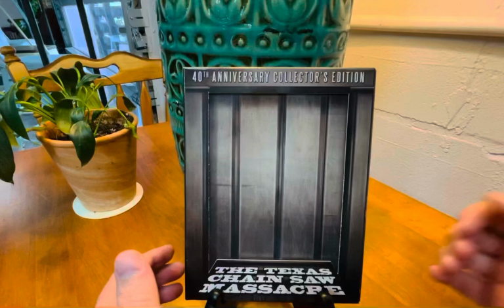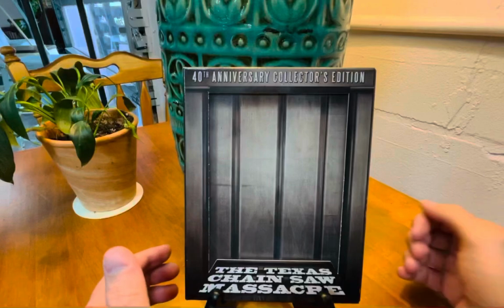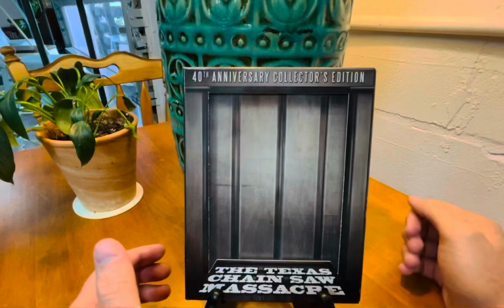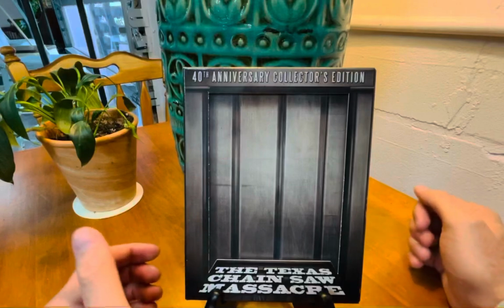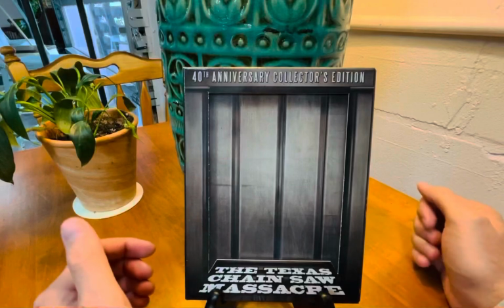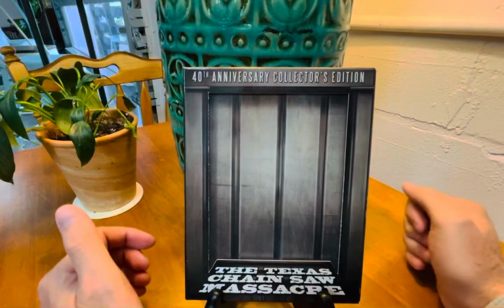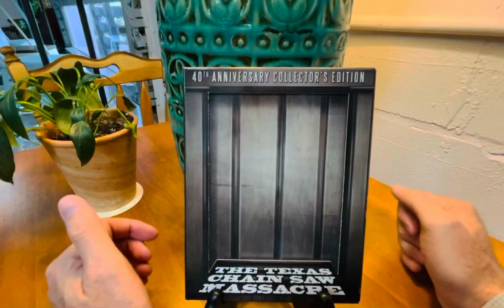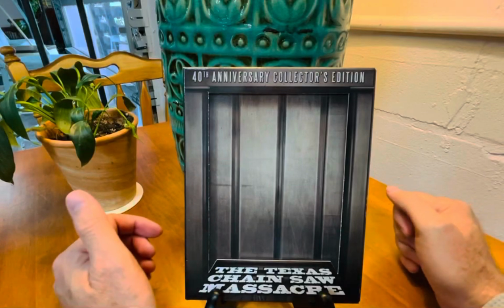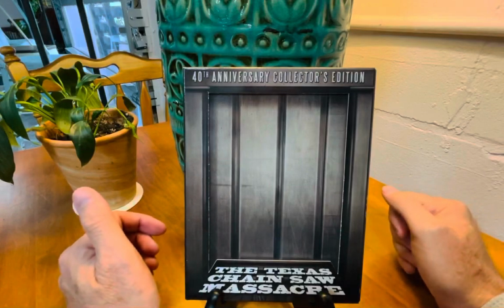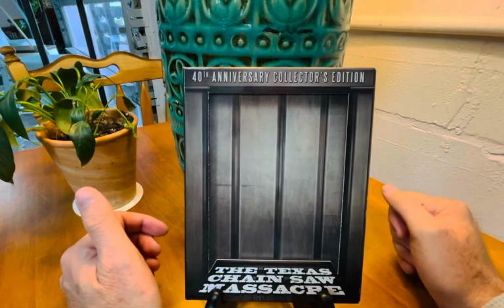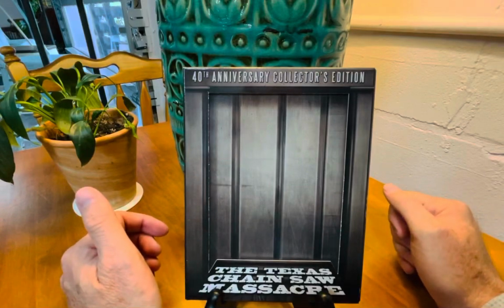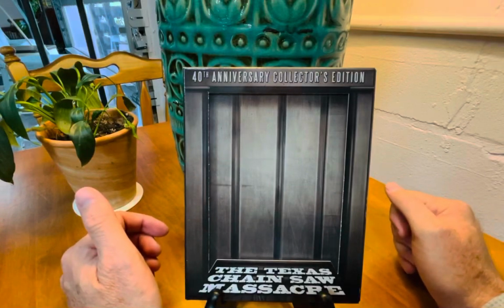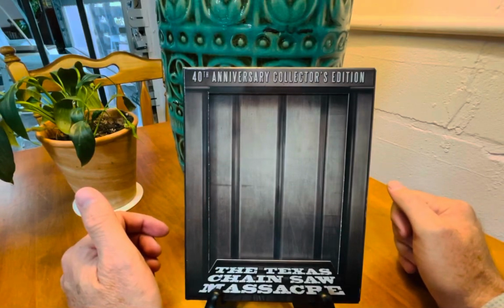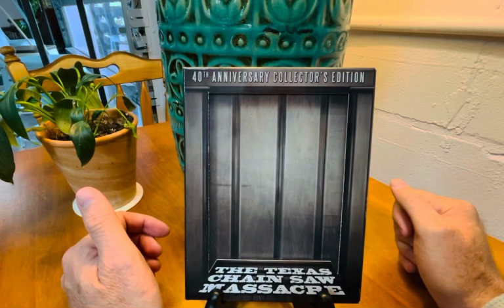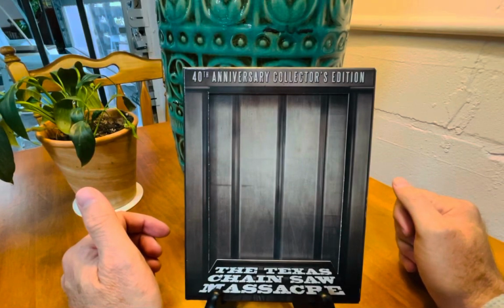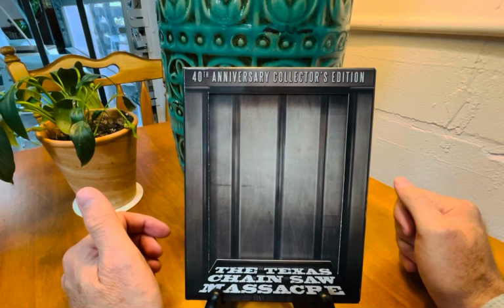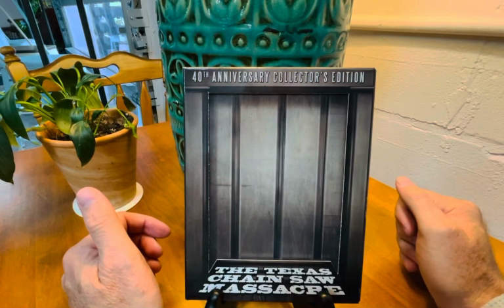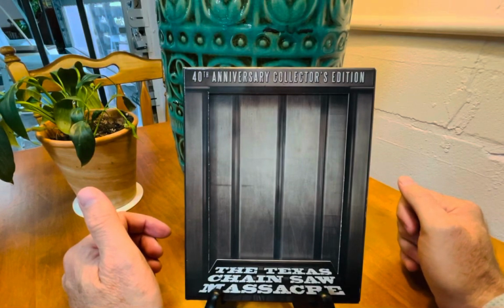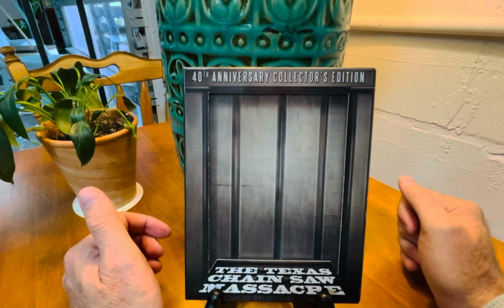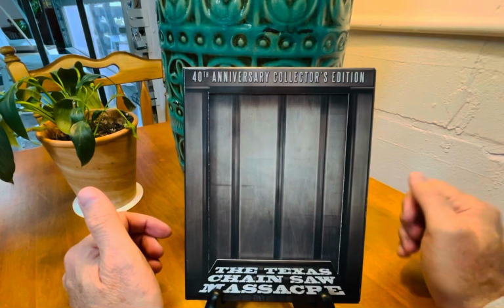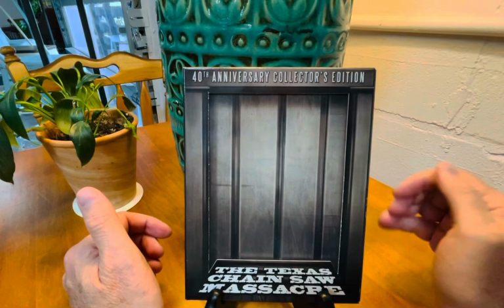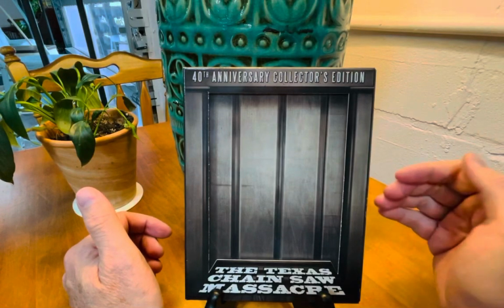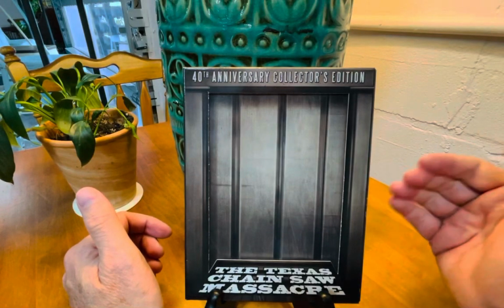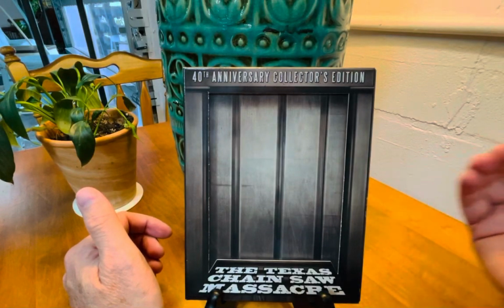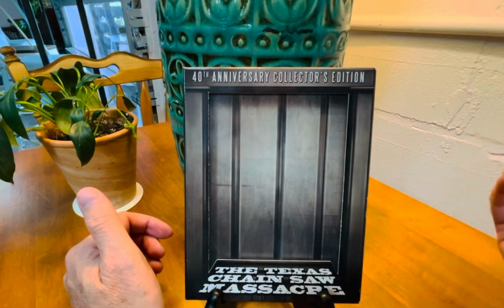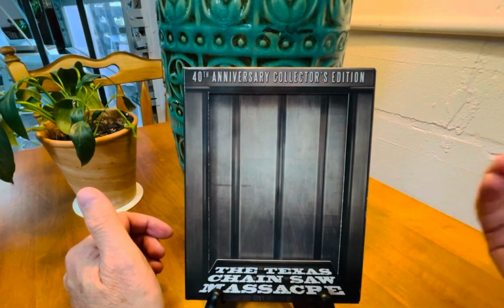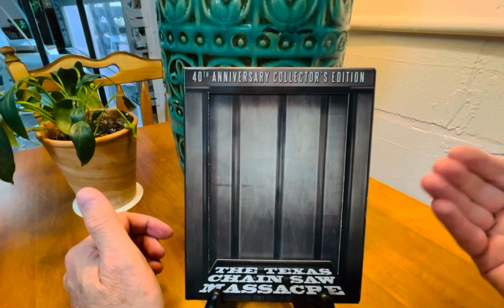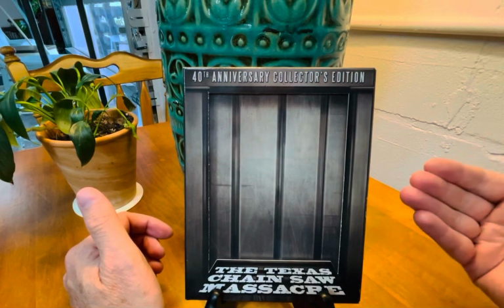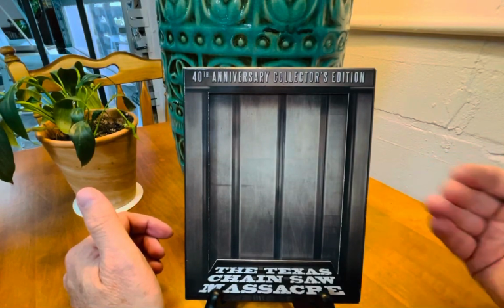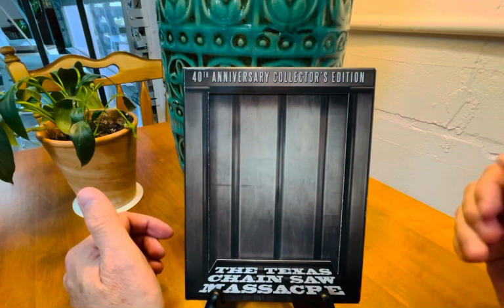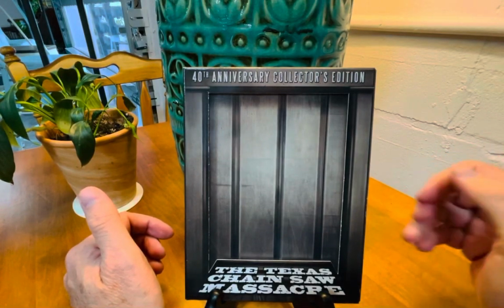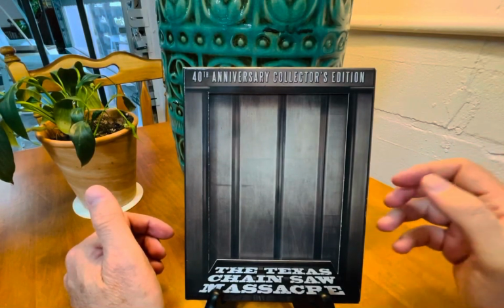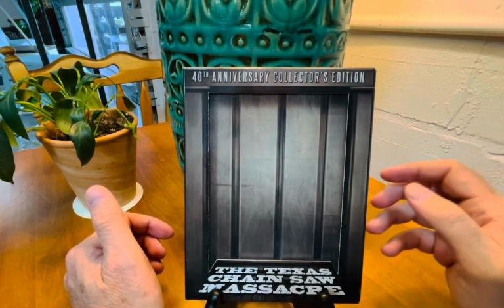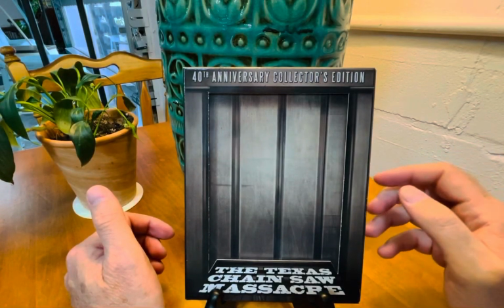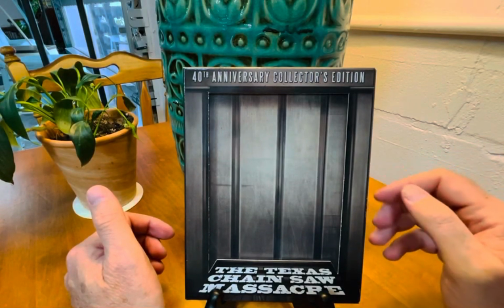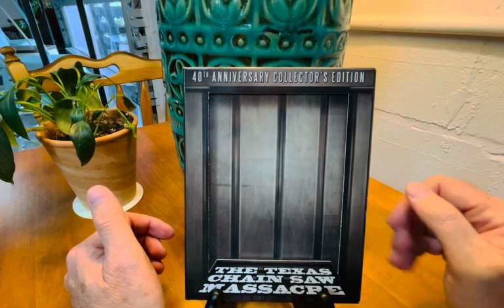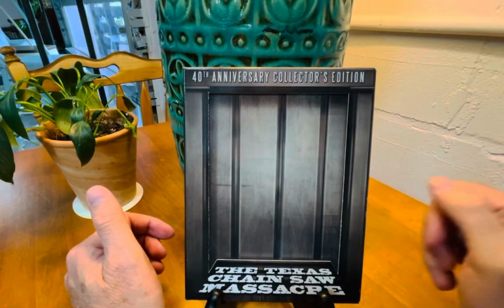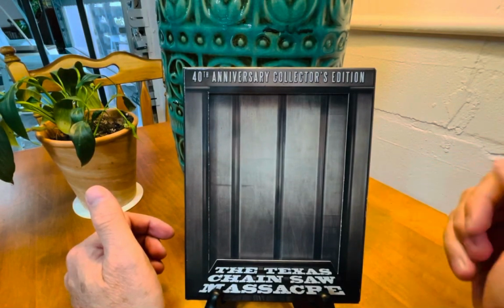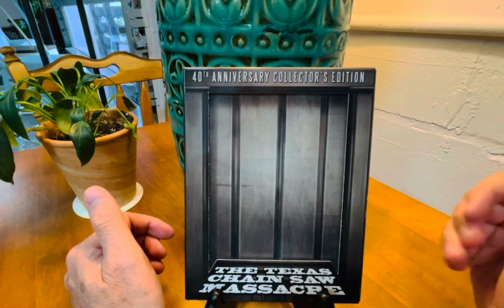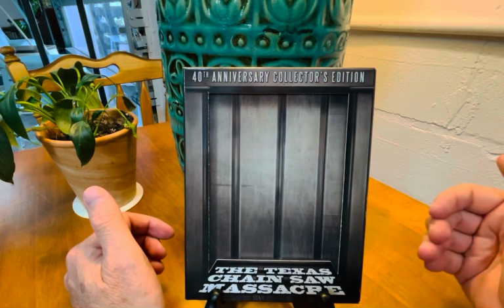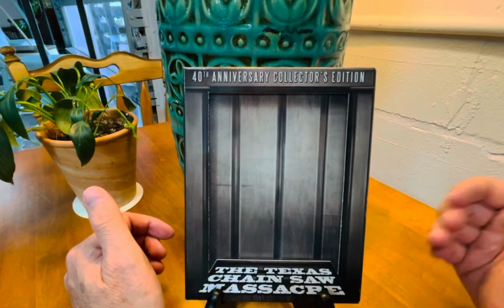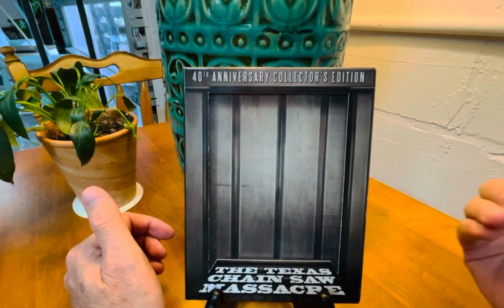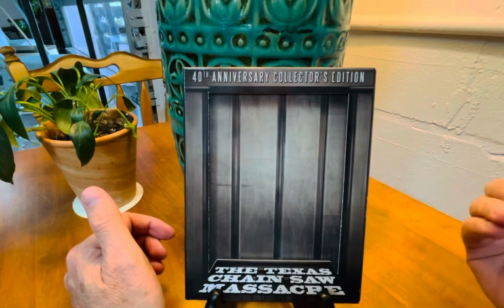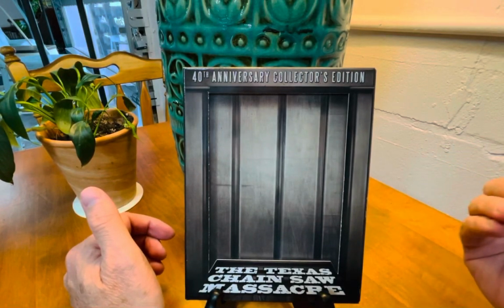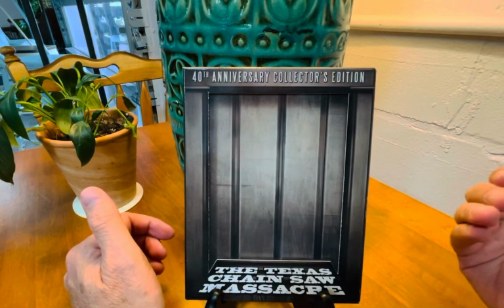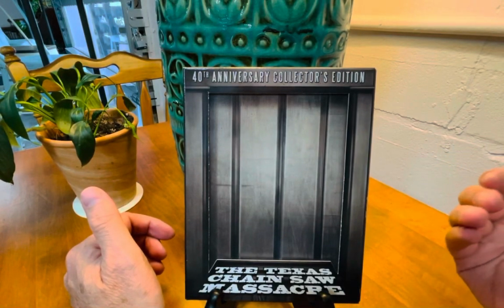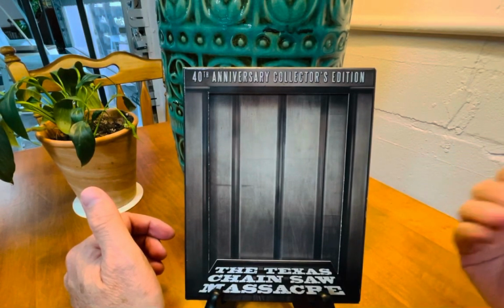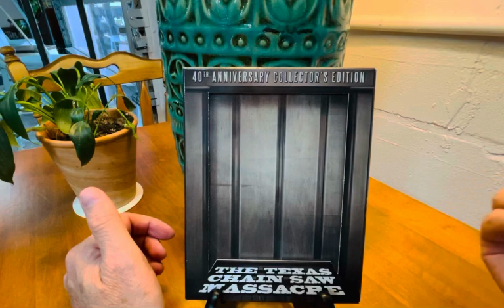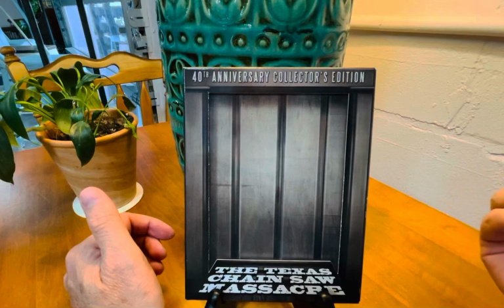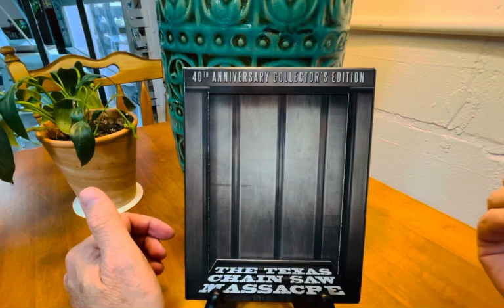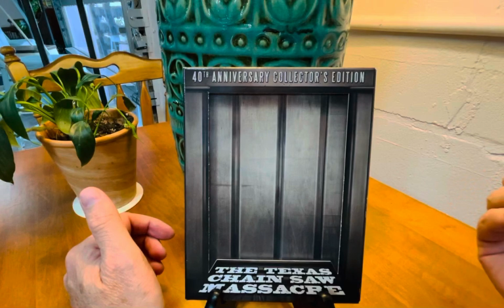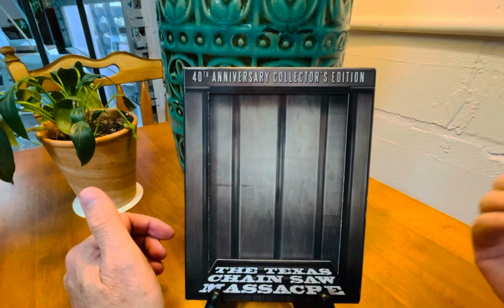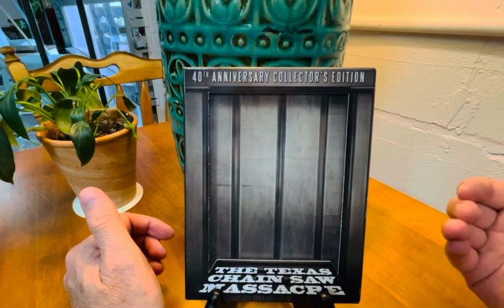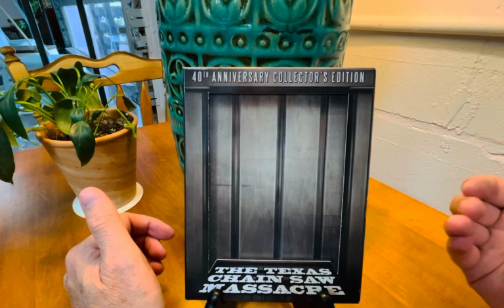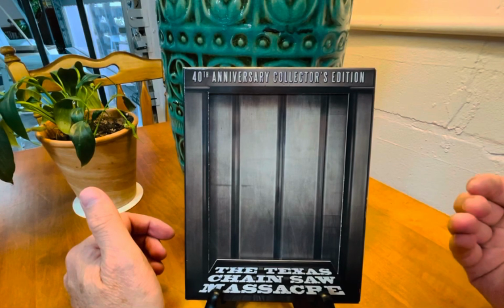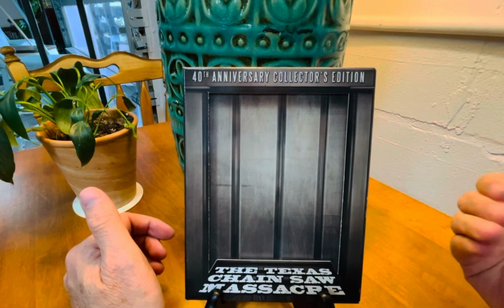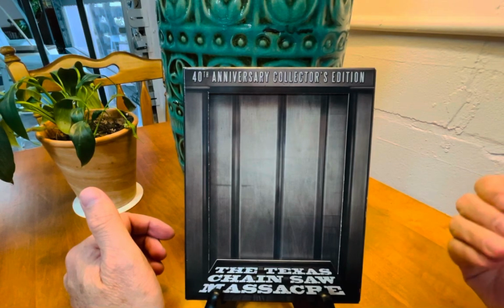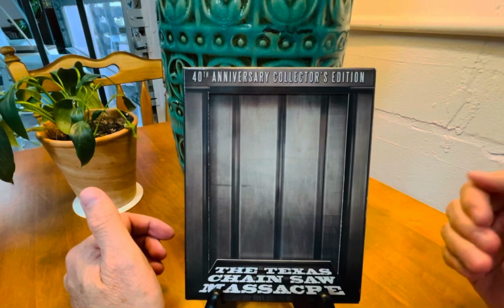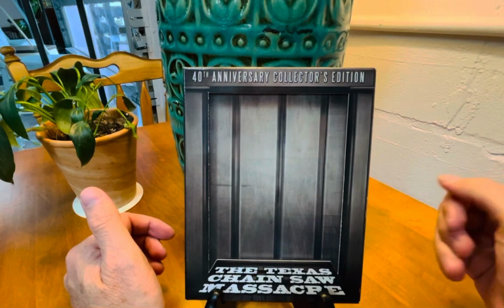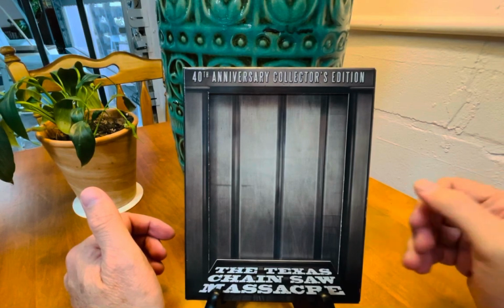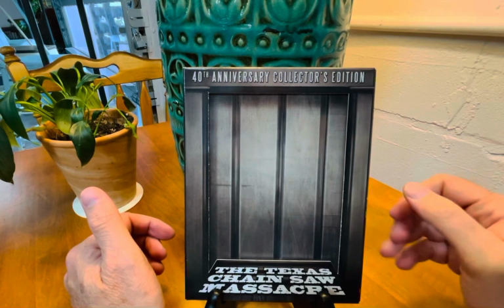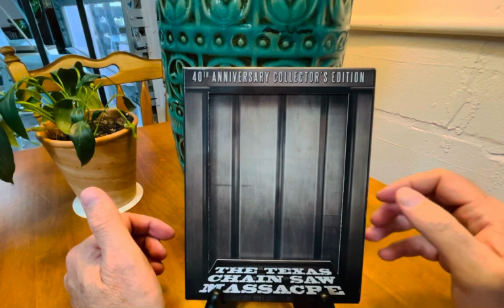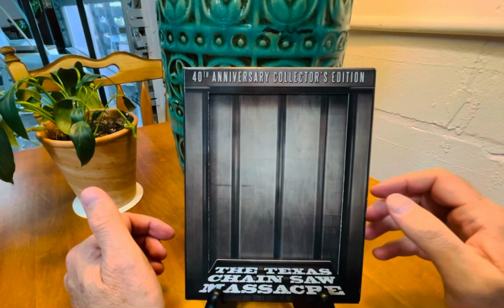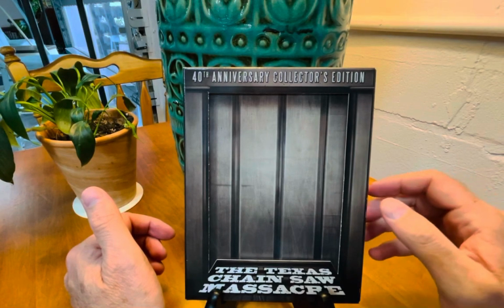Hello out there everyone. Today I'm talking about the original gangster, the Texas Chainsaw Massacre.